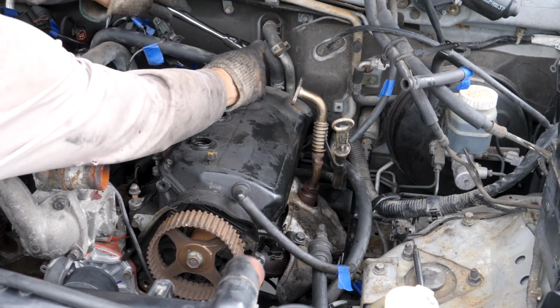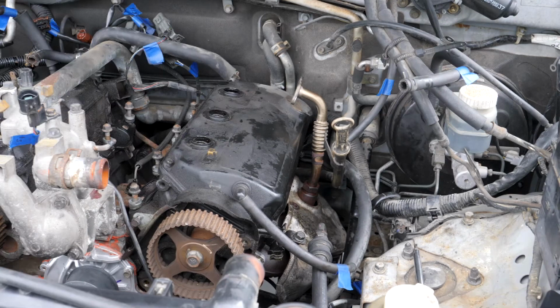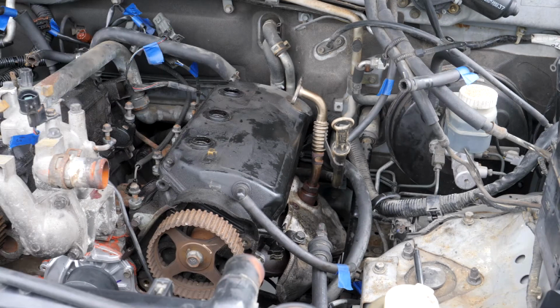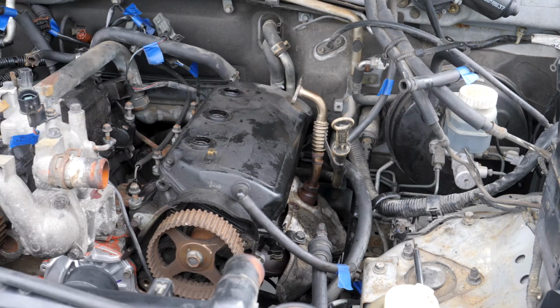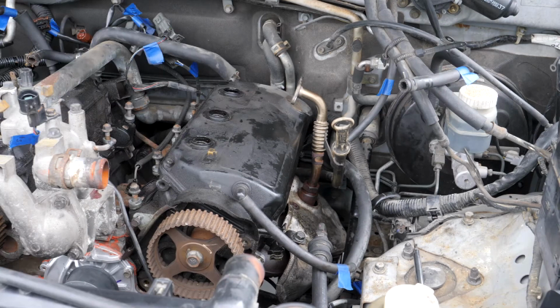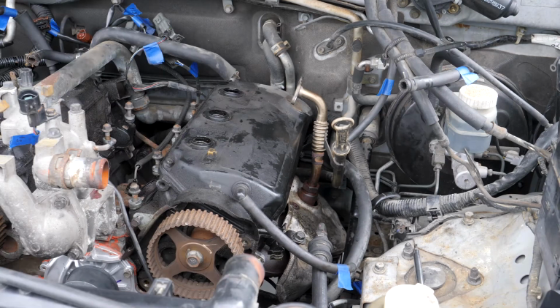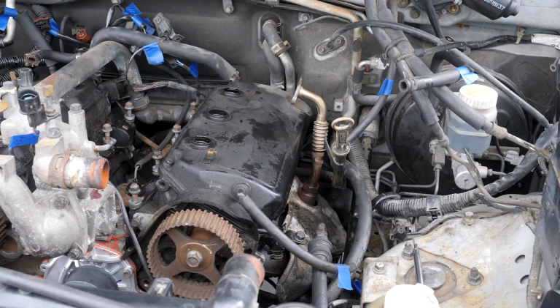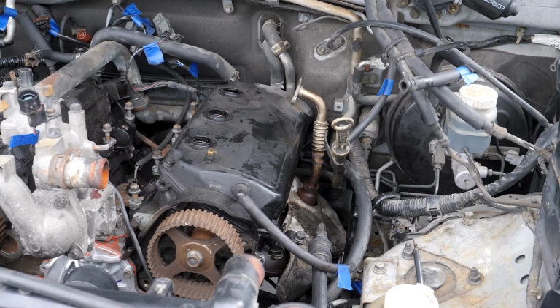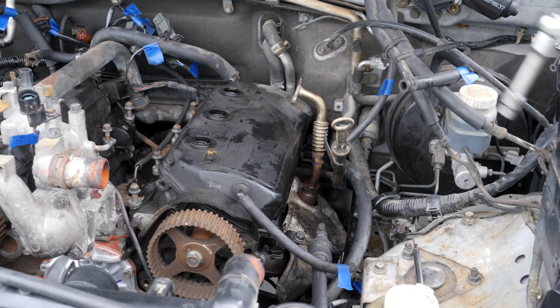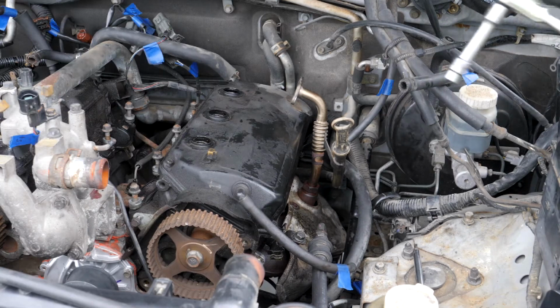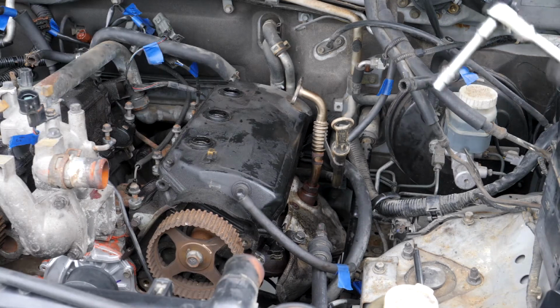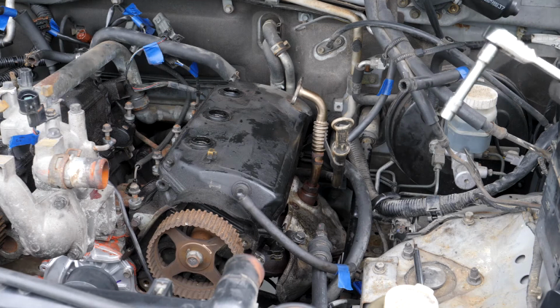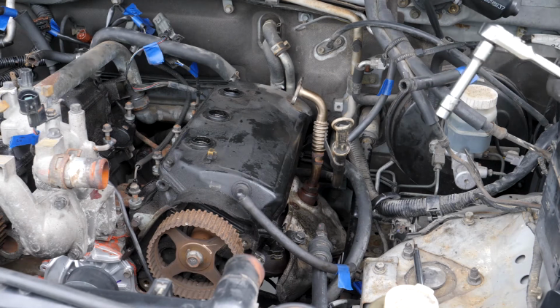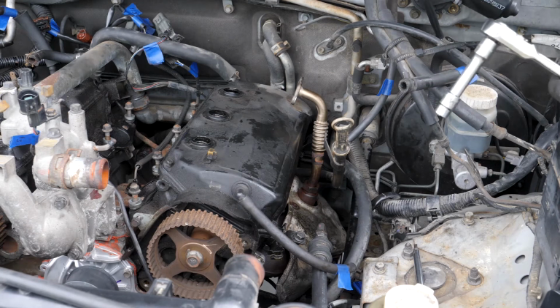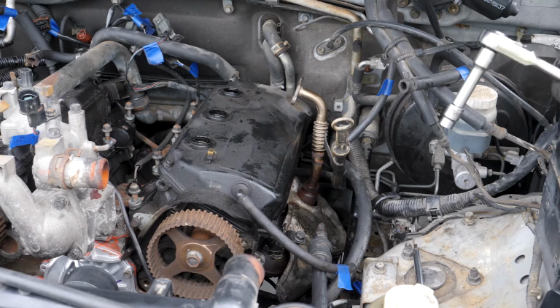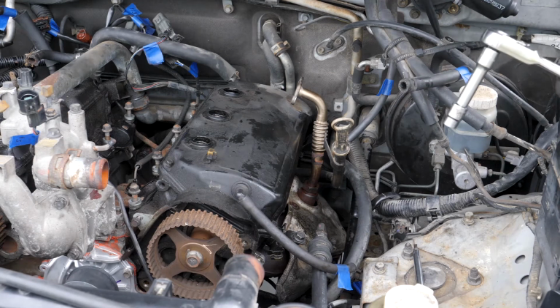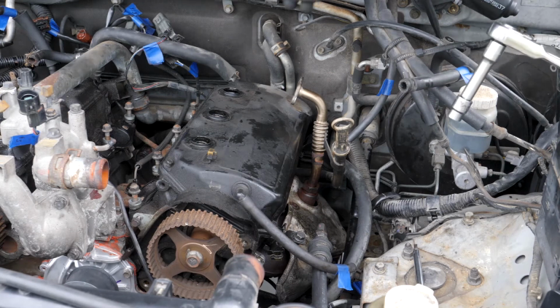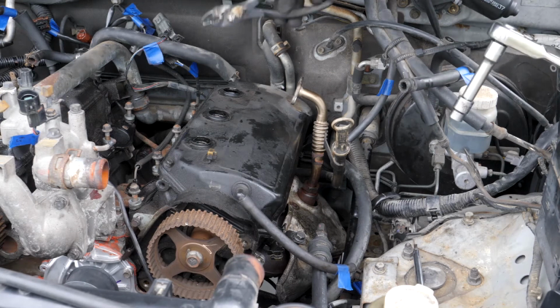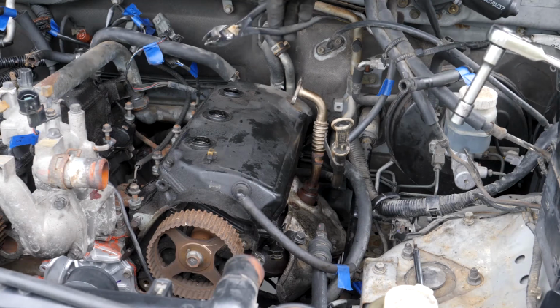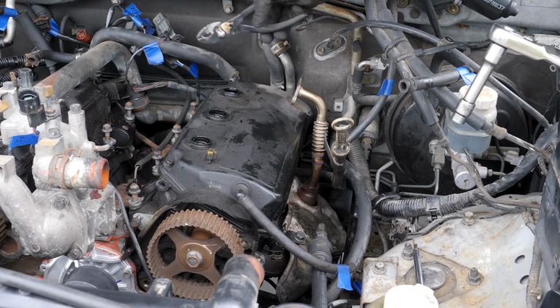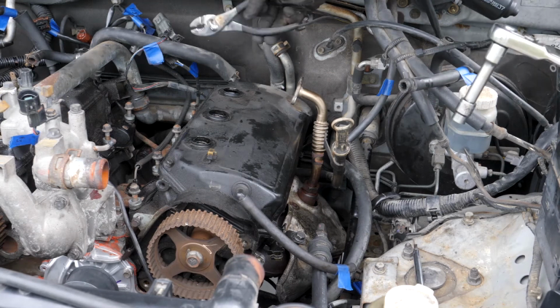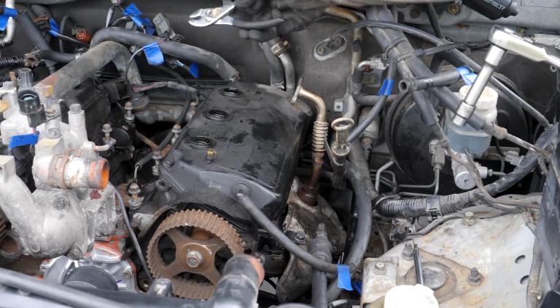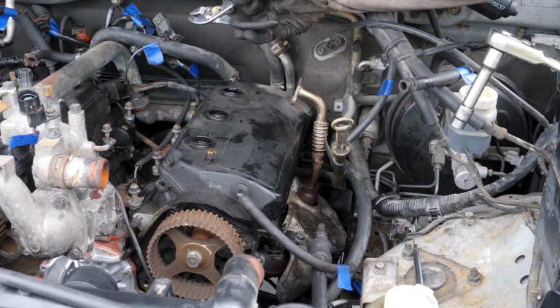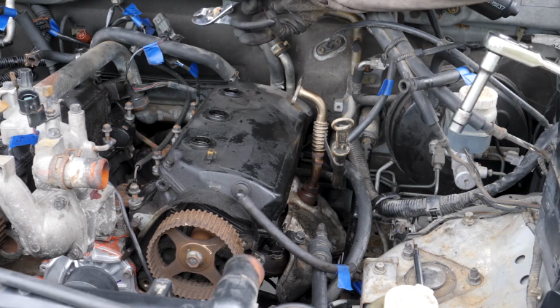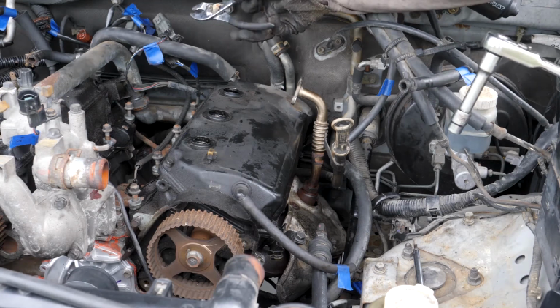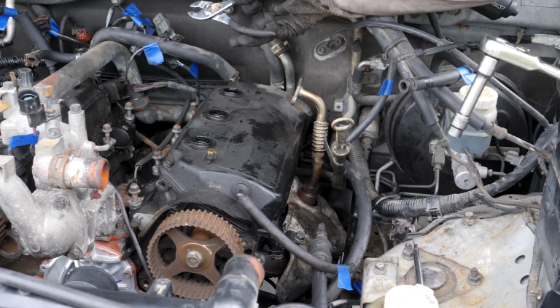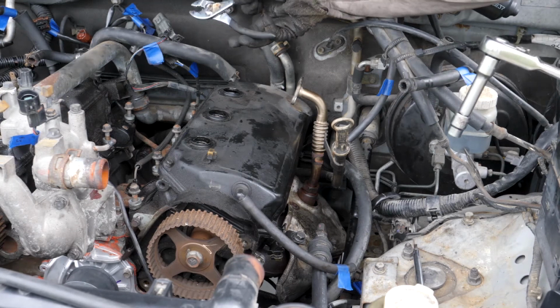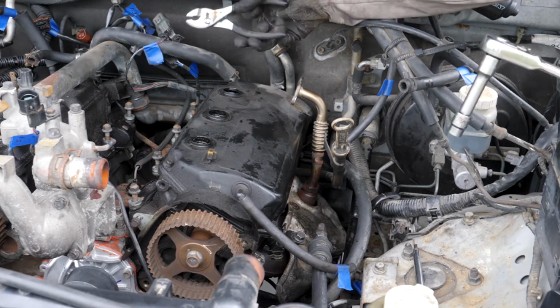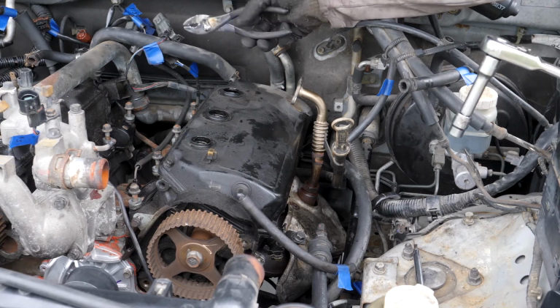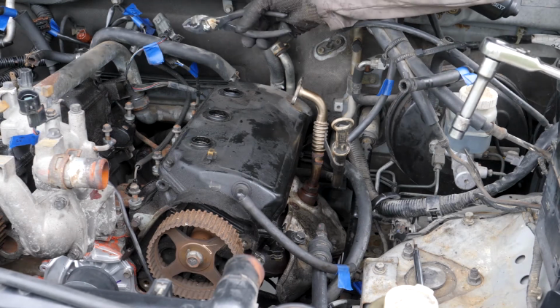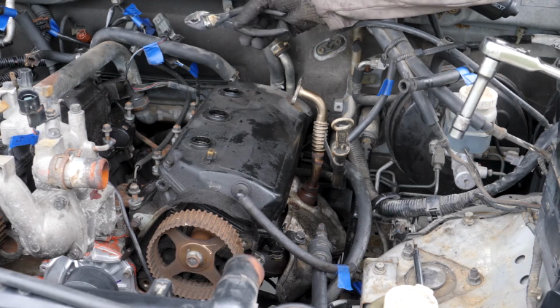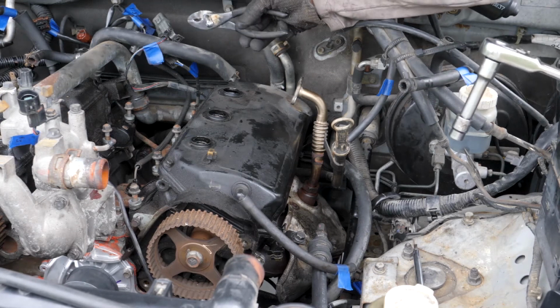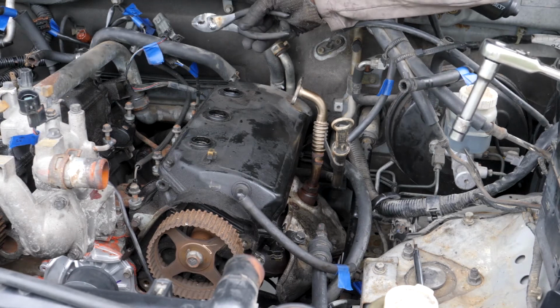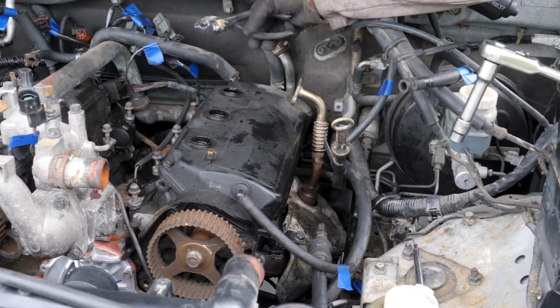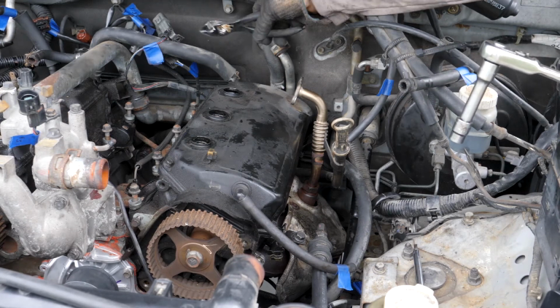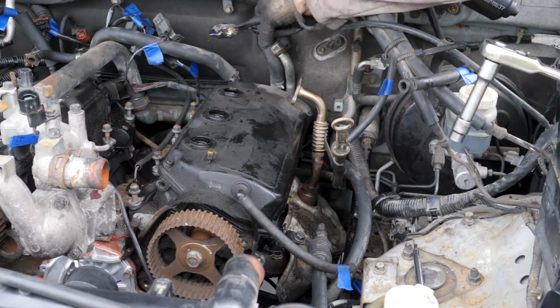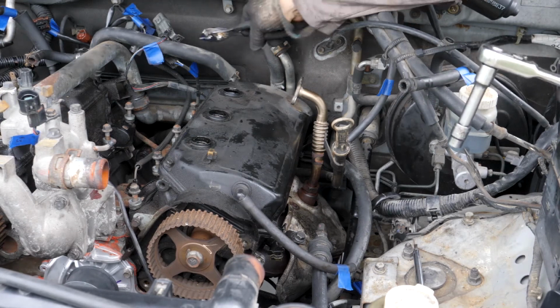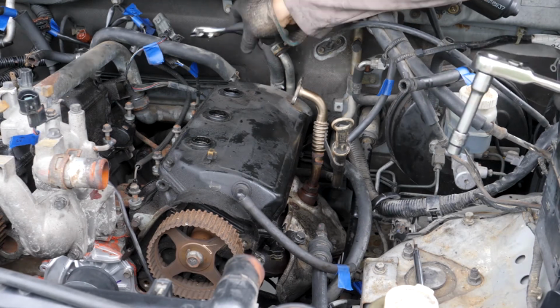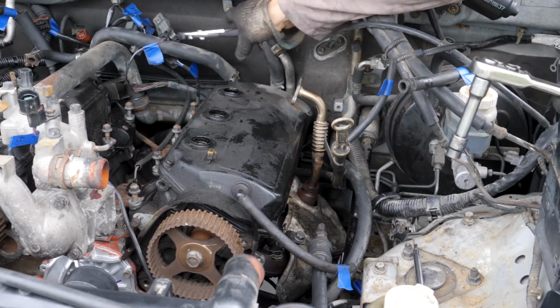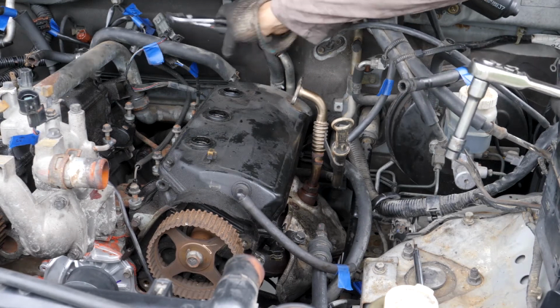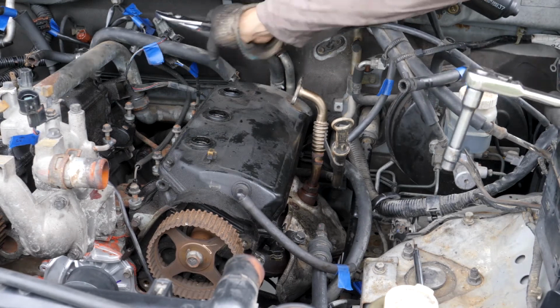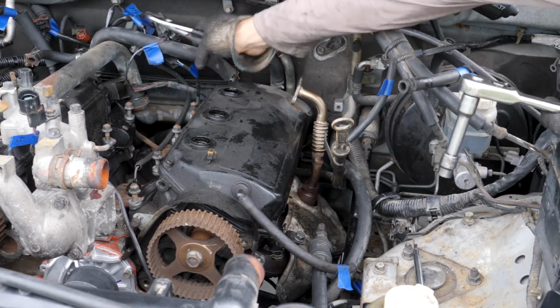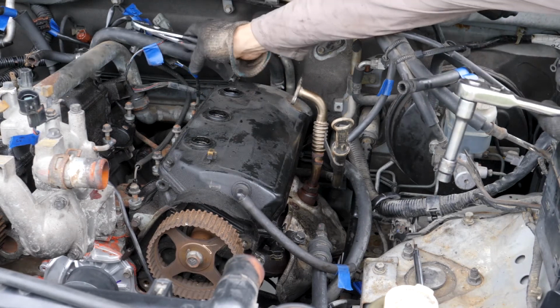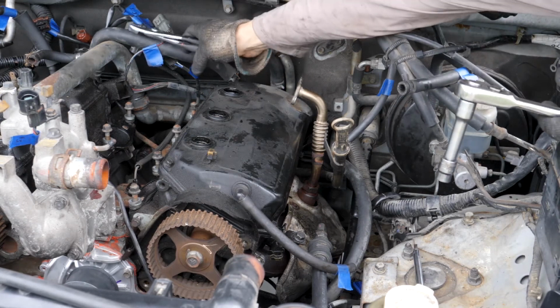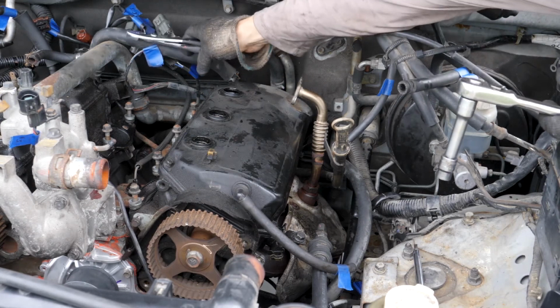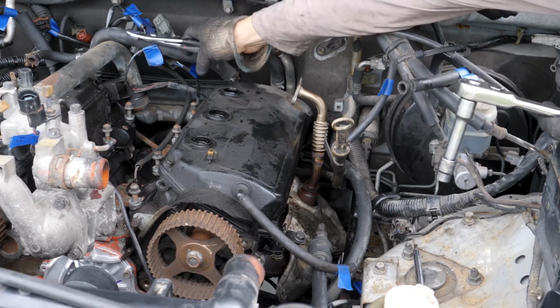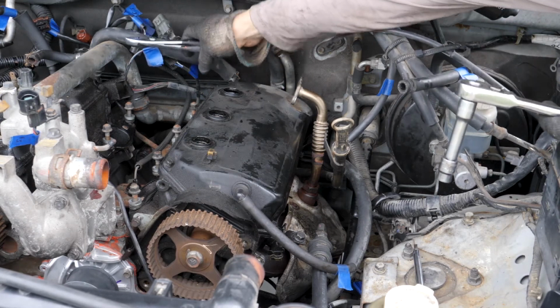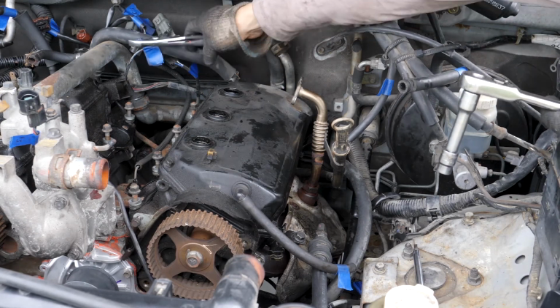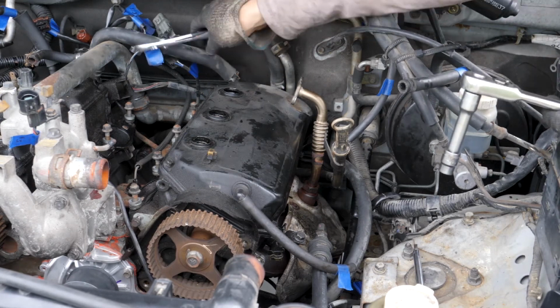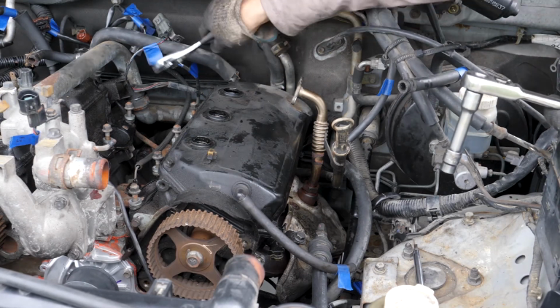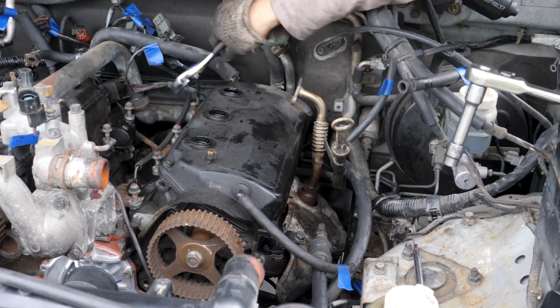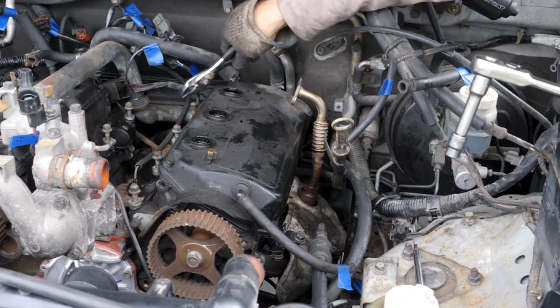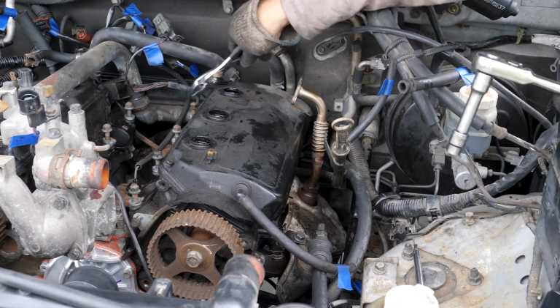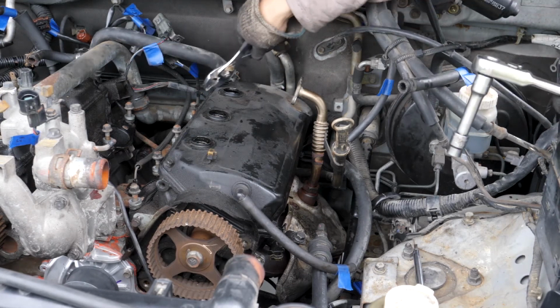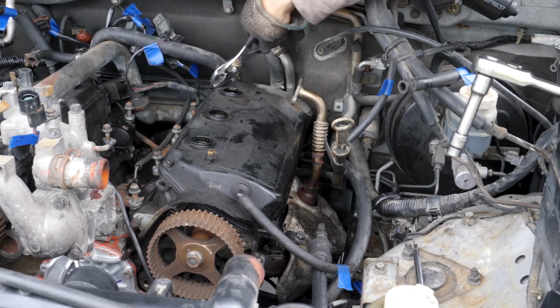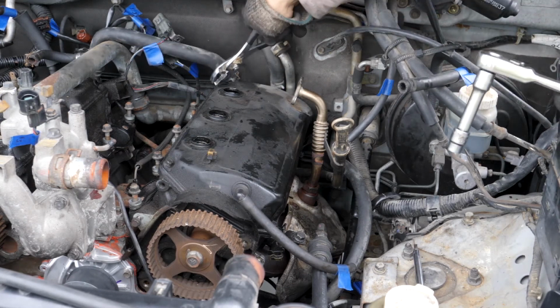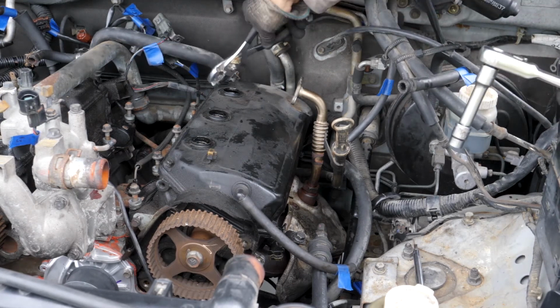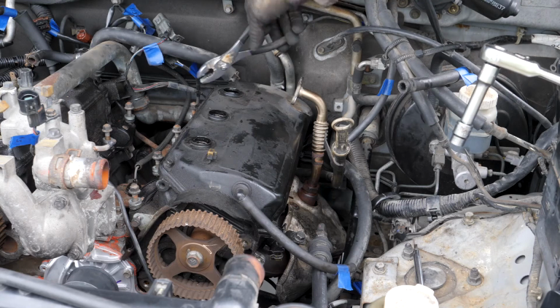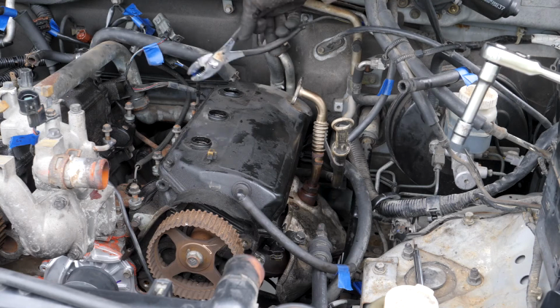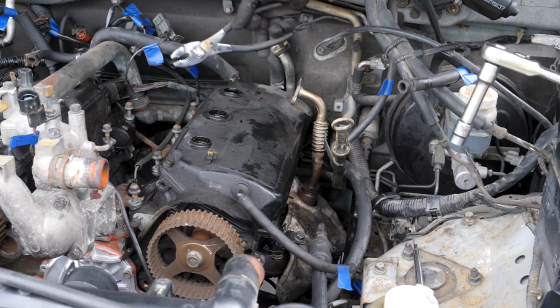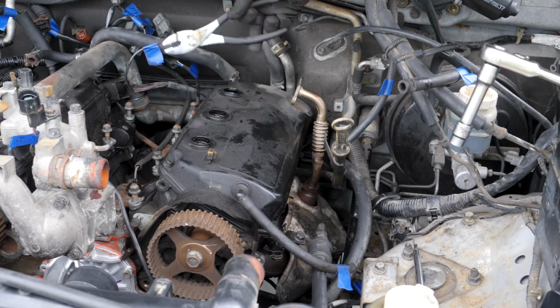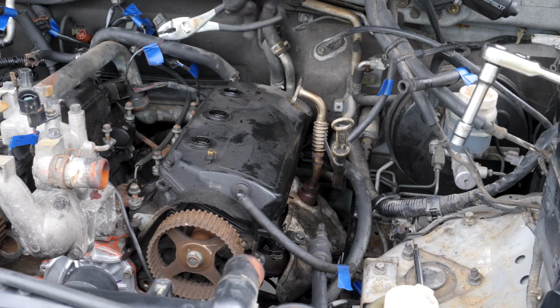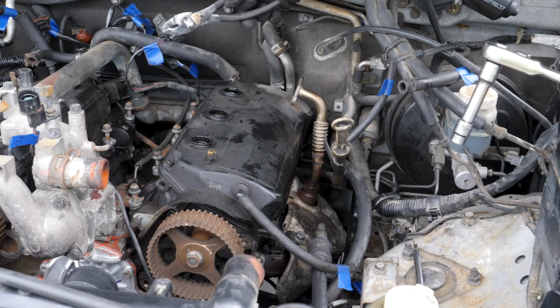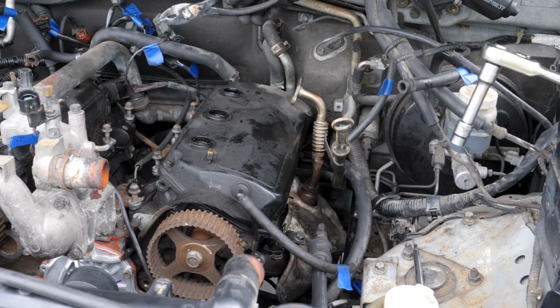There's also a hose that I have to remove back here. Interestingly, it connects just to the other valve cover — it's an oil hose or something like that.